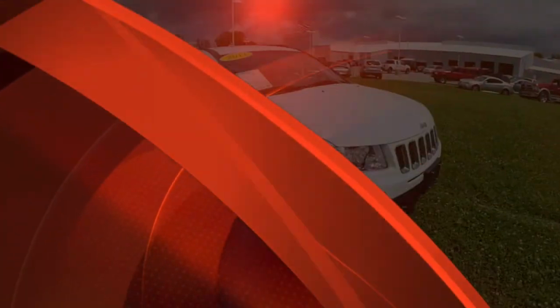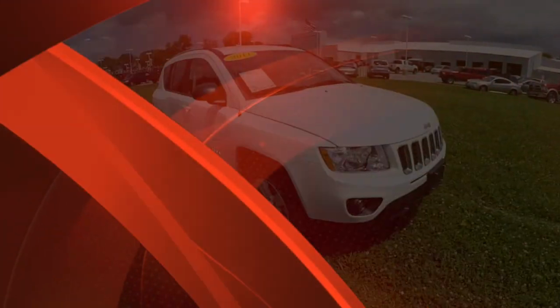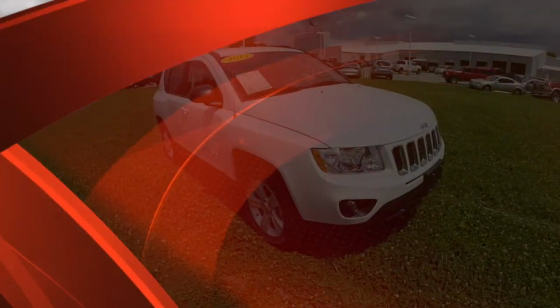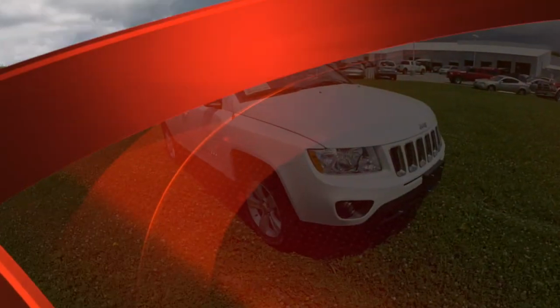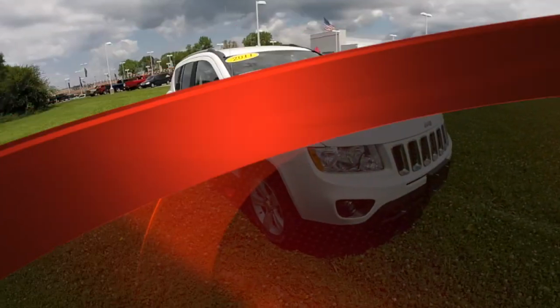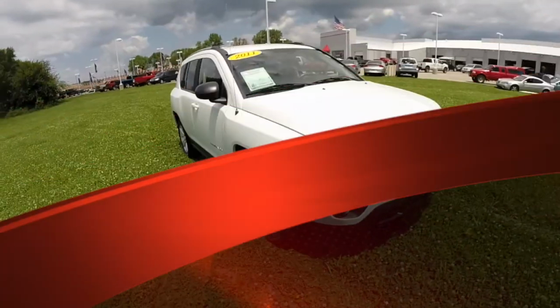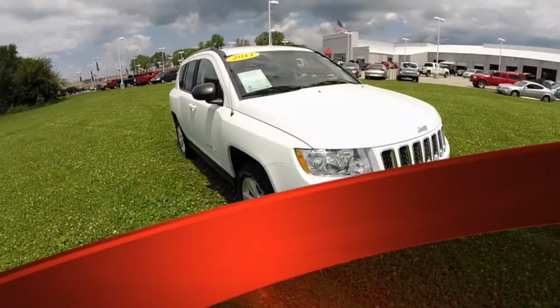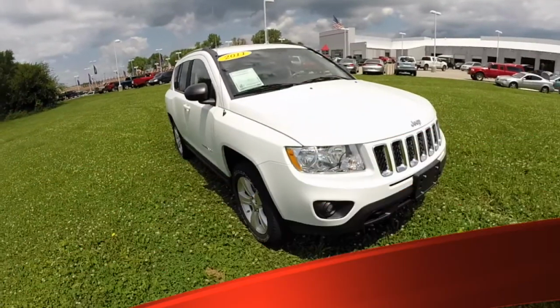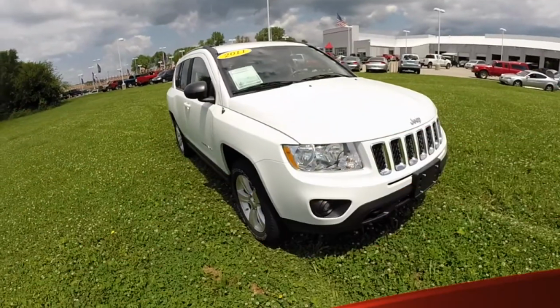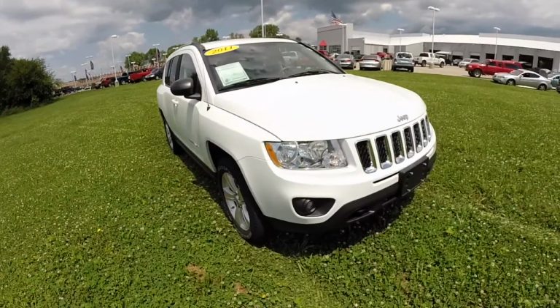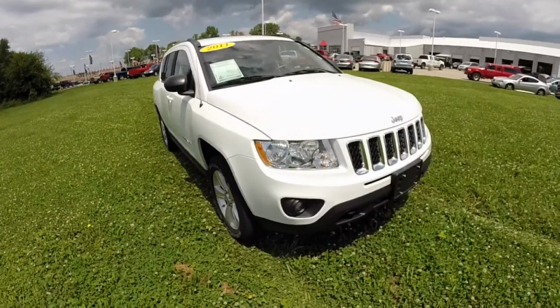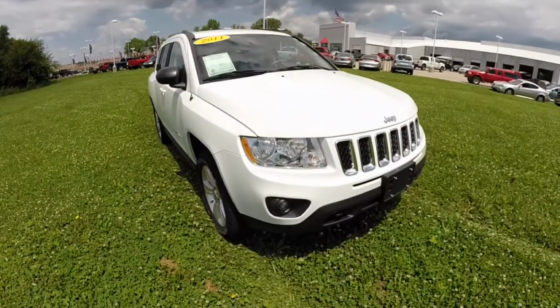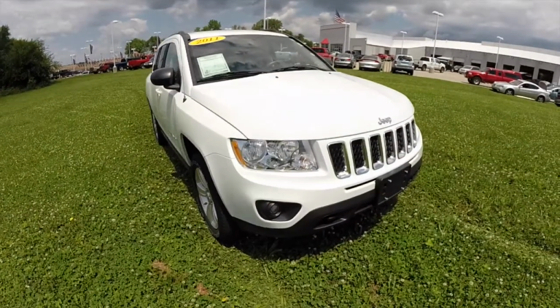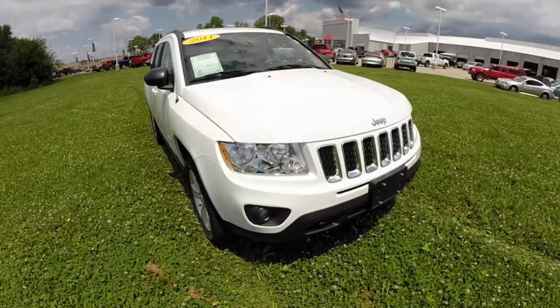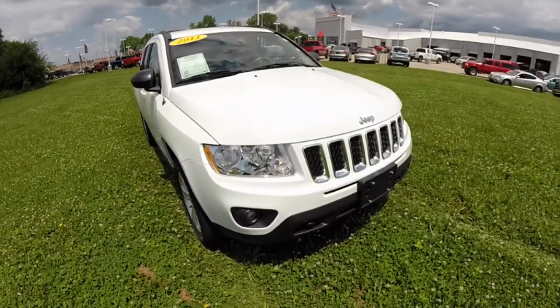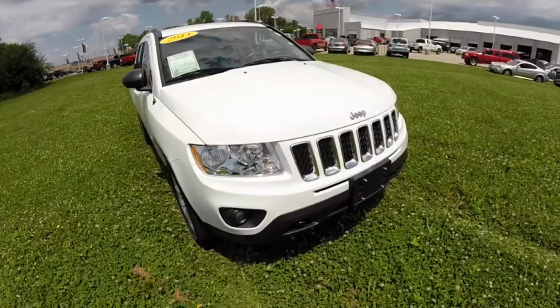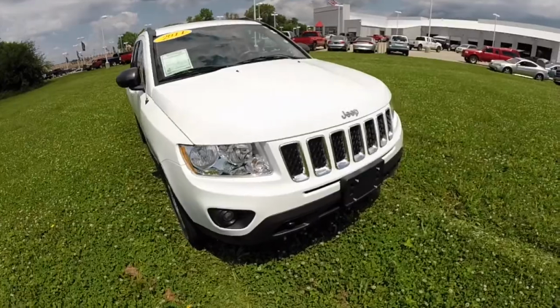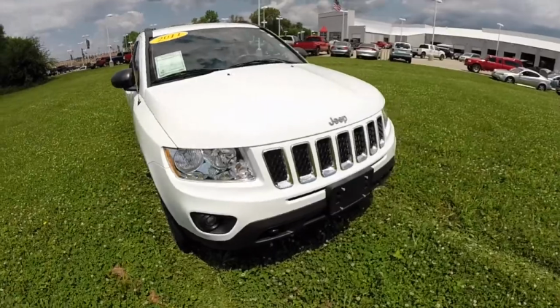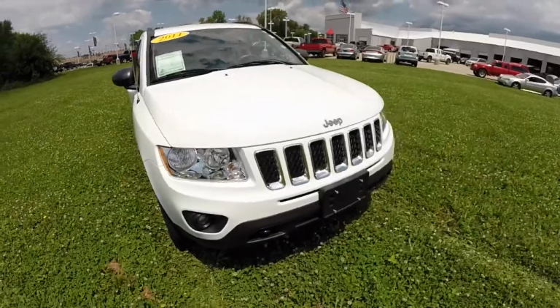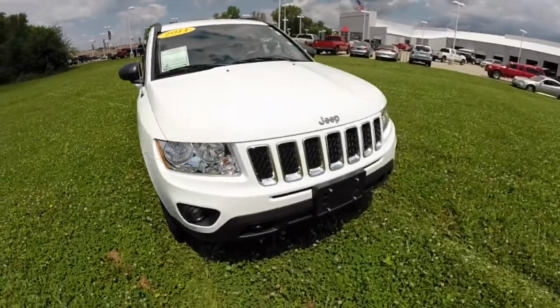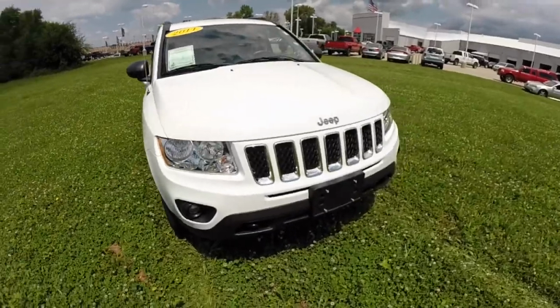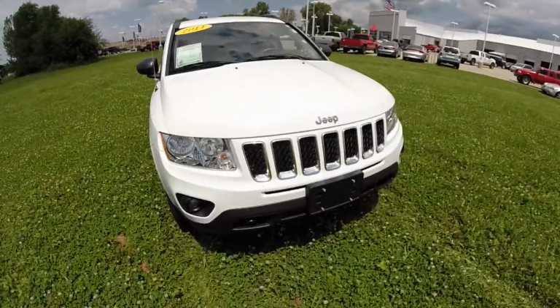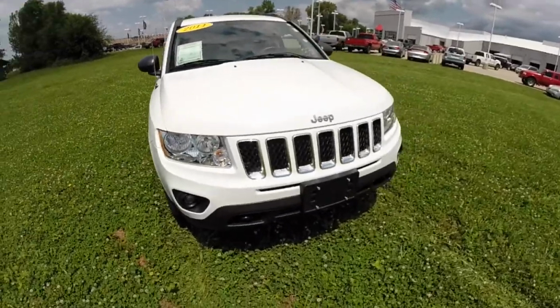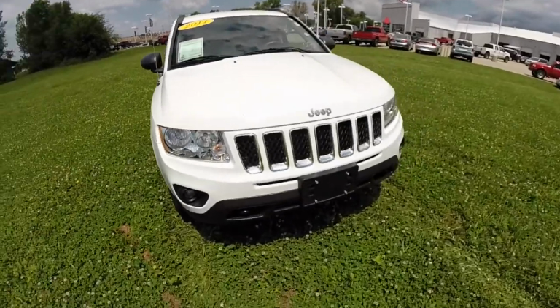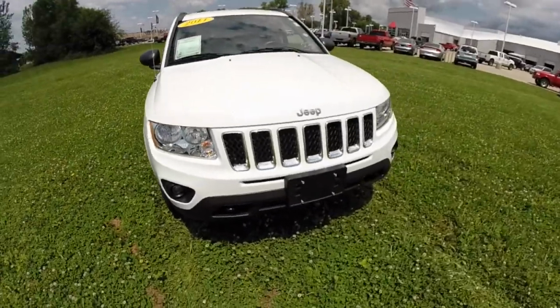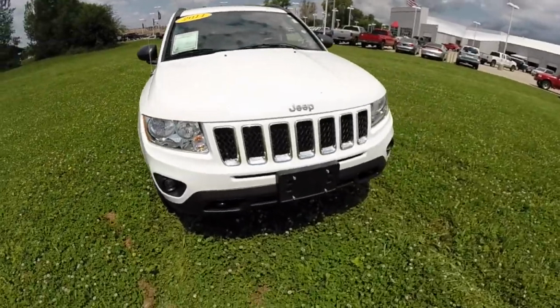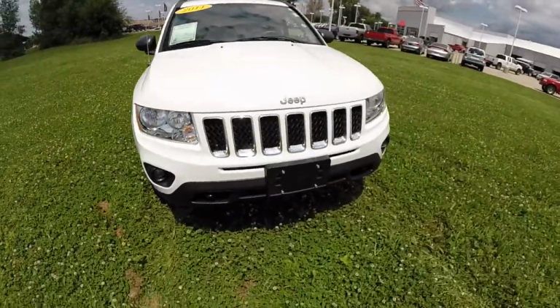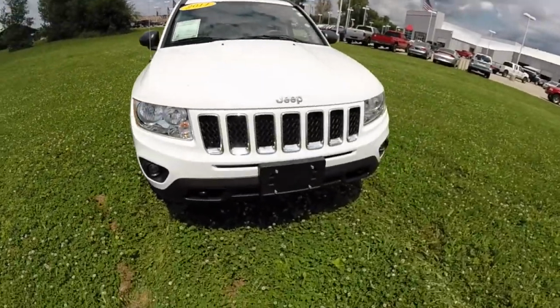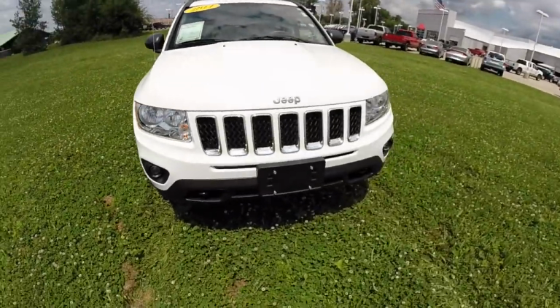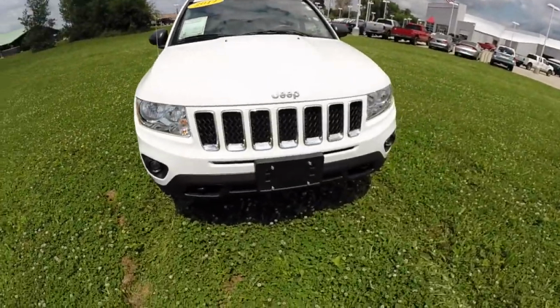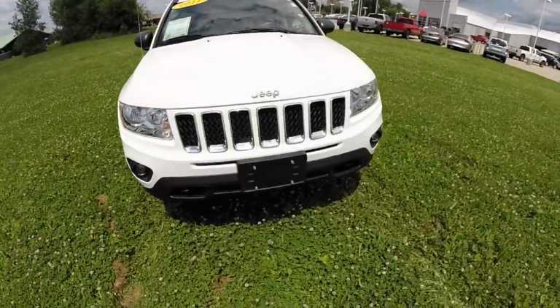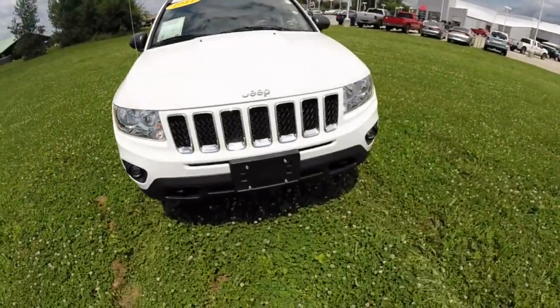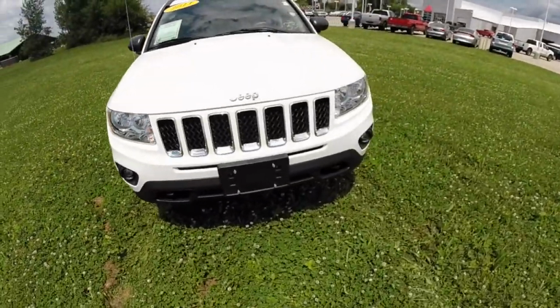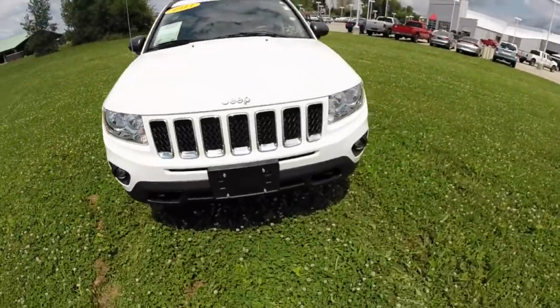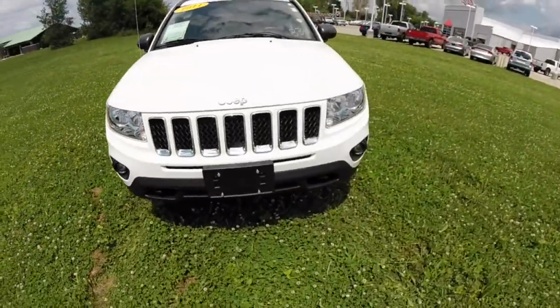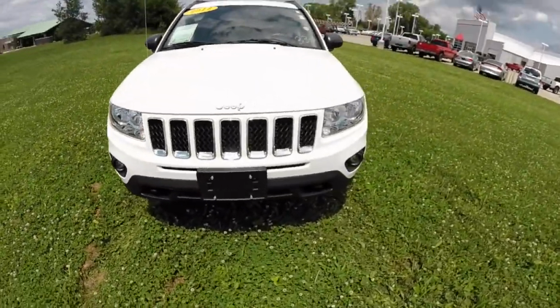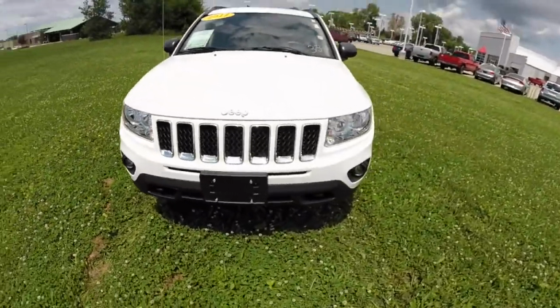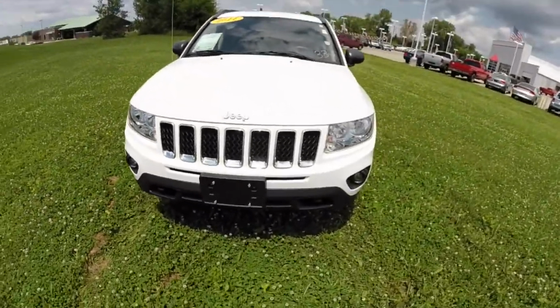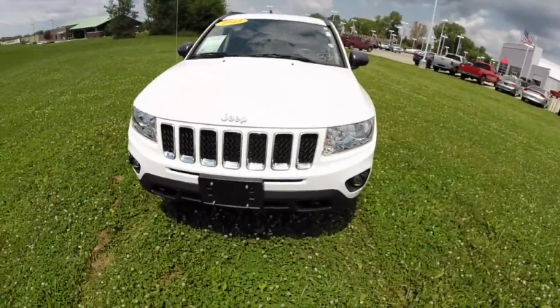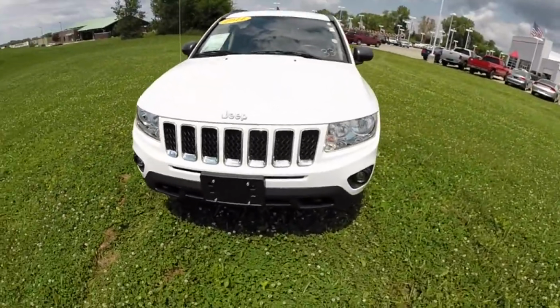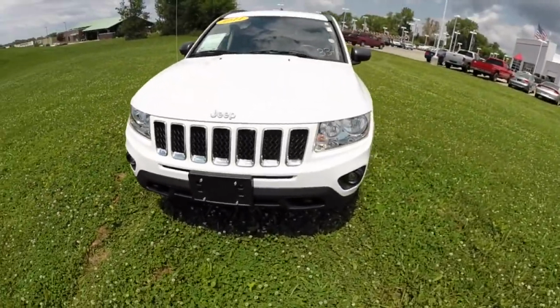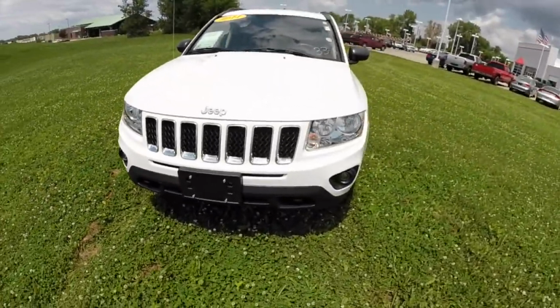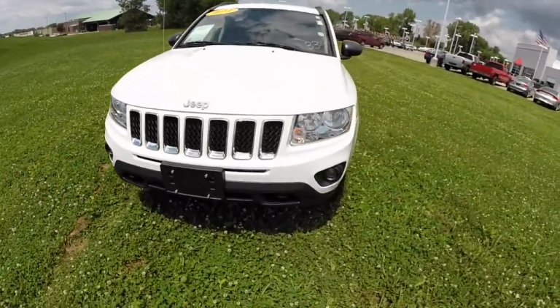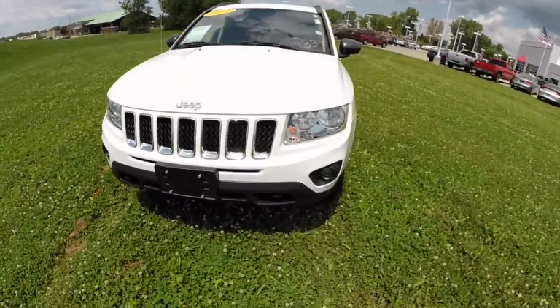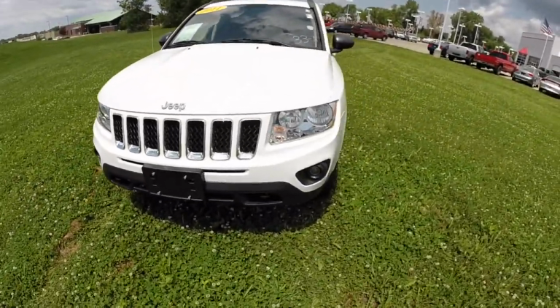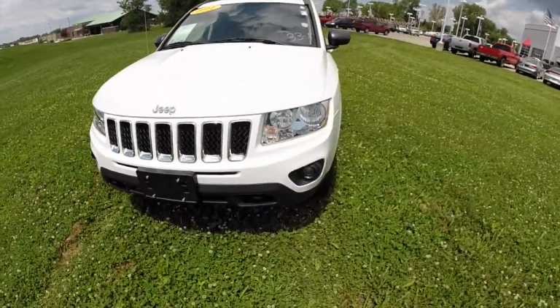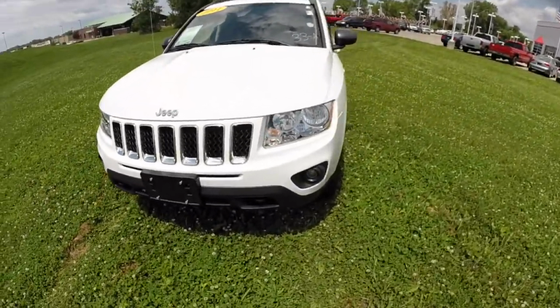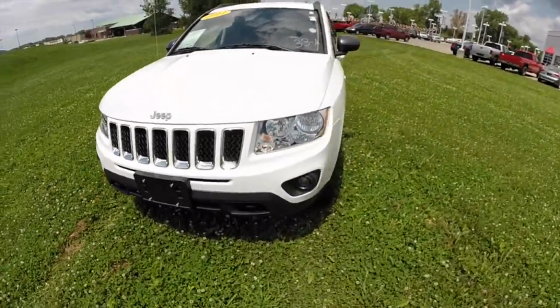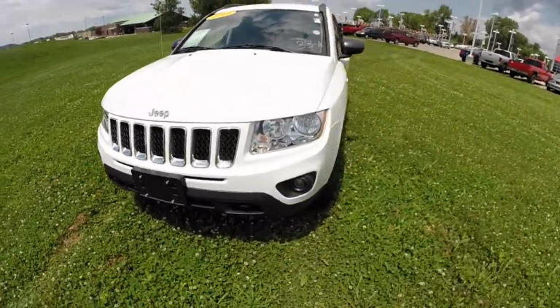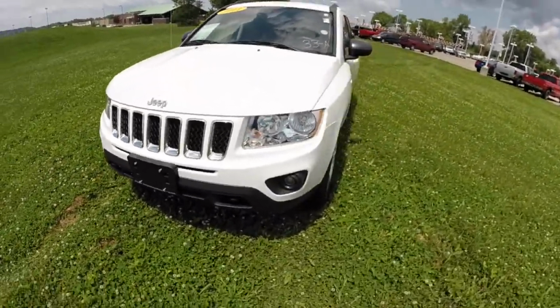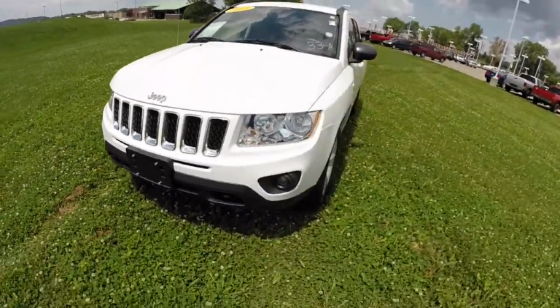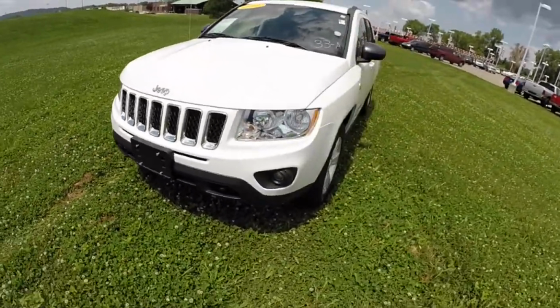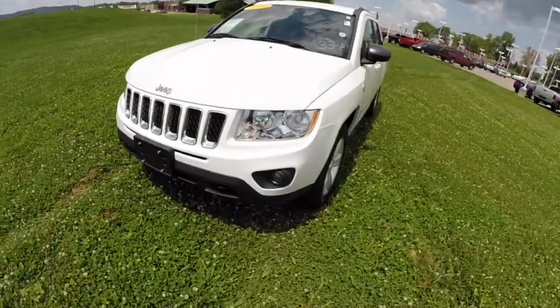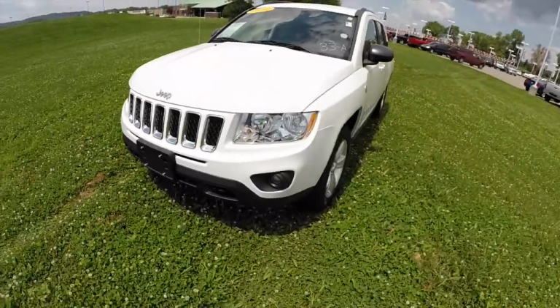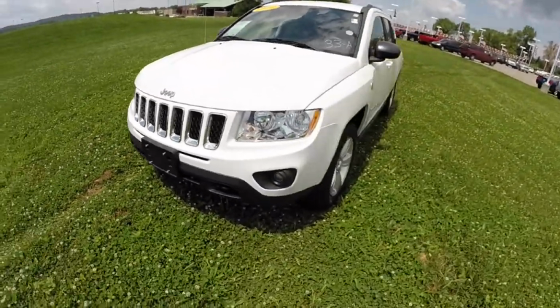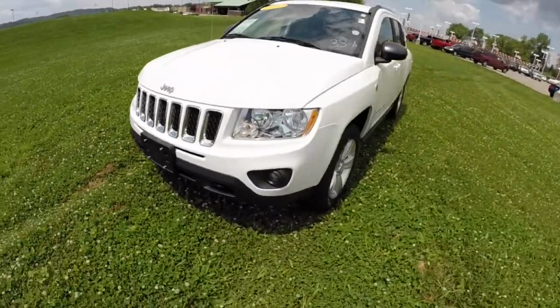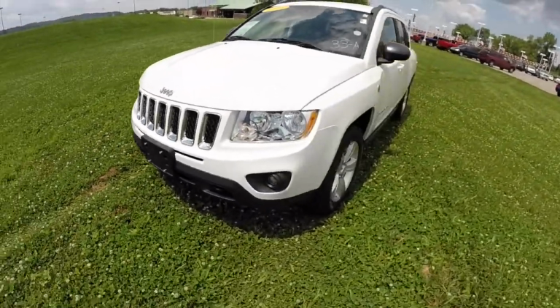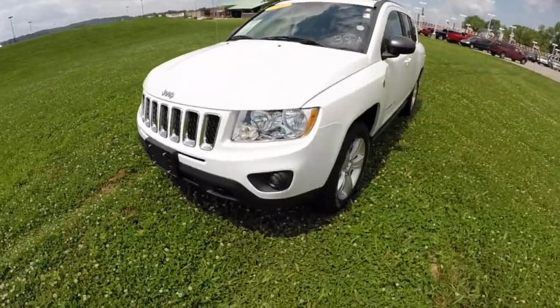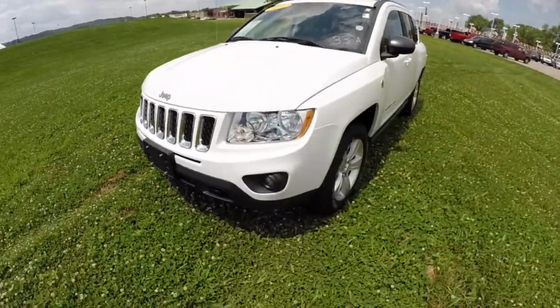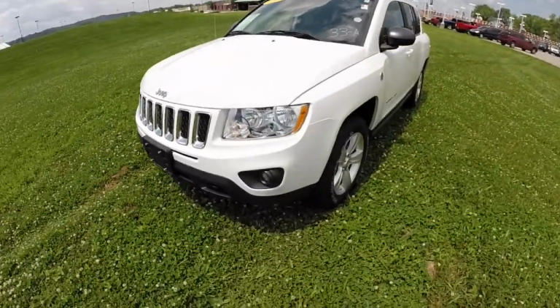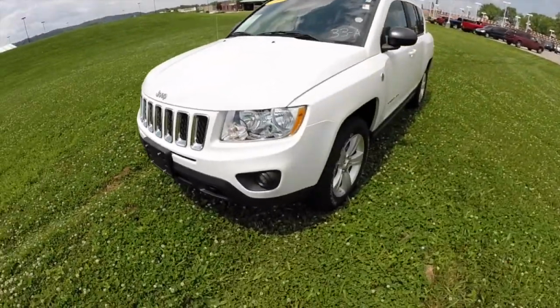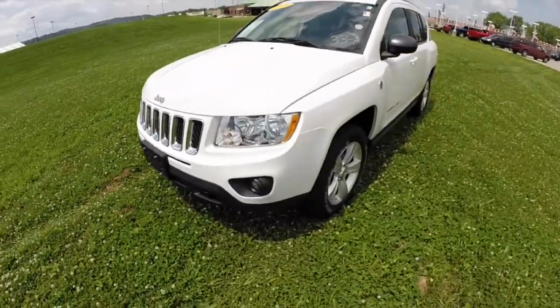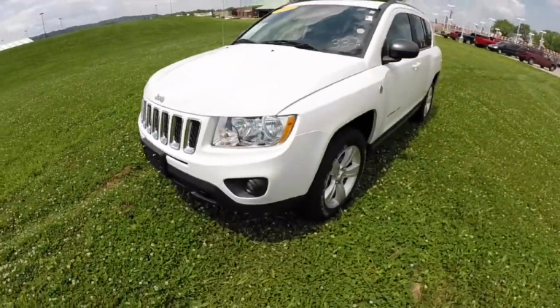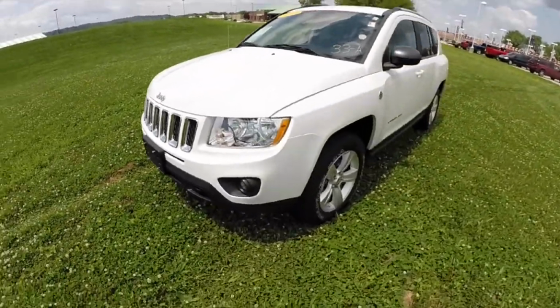Hello everyone. Today we're going to take a quick walk around look at this 2011 Jeep Compass four wheel drive.